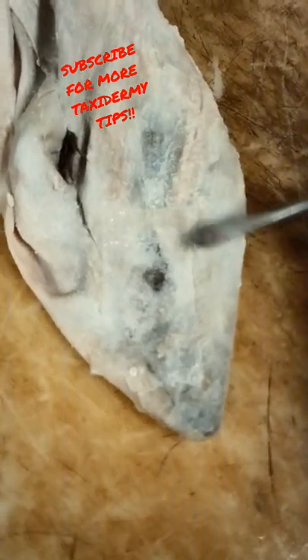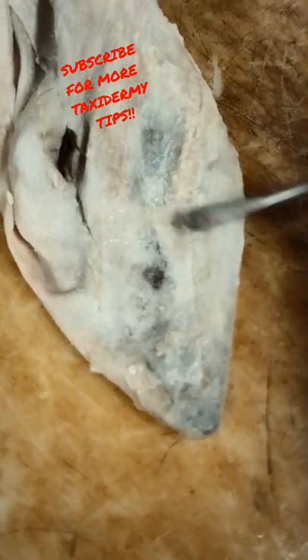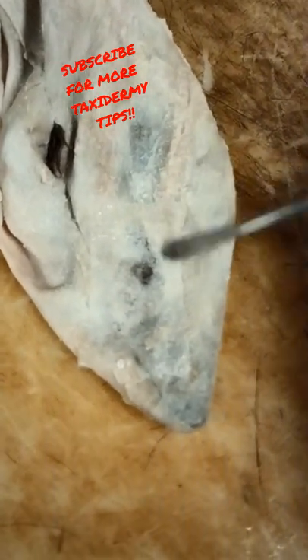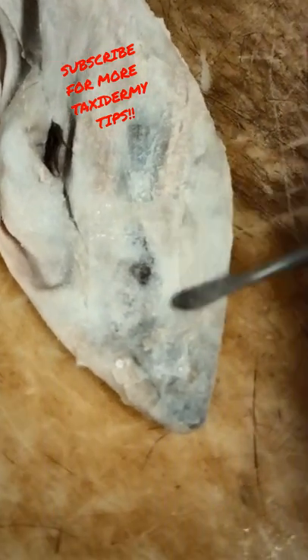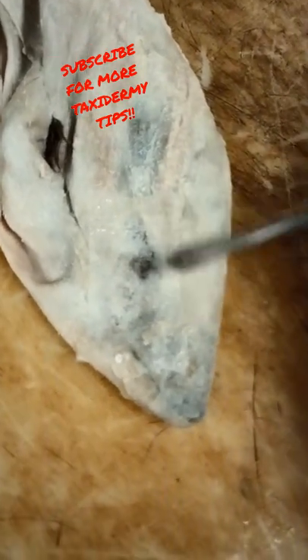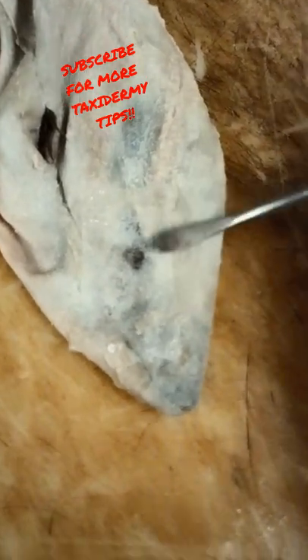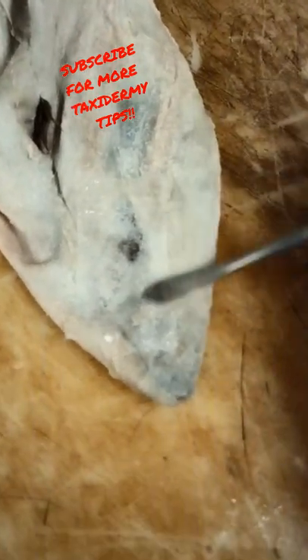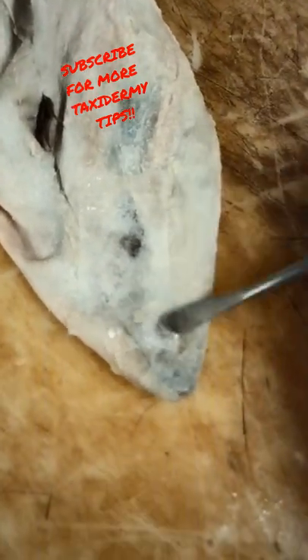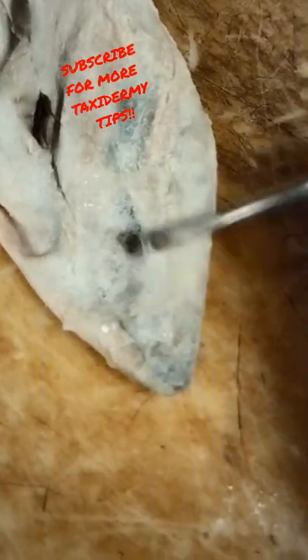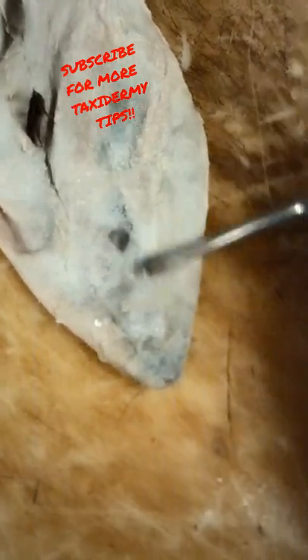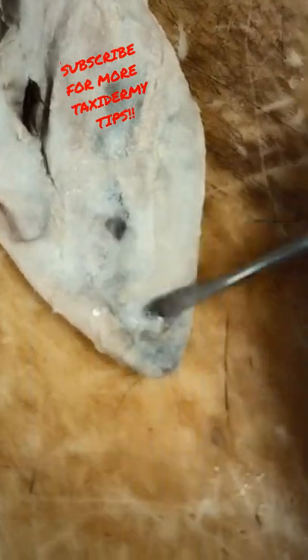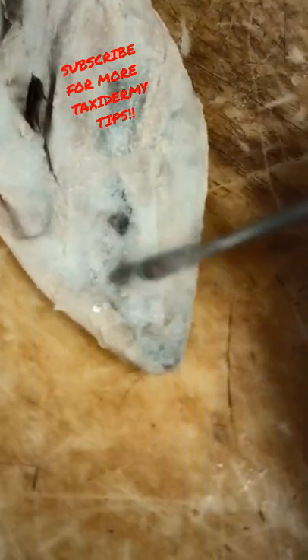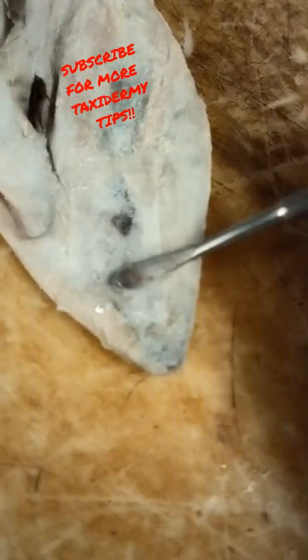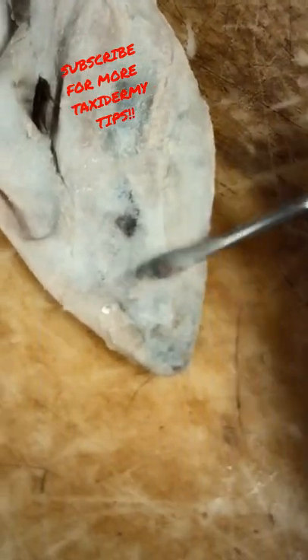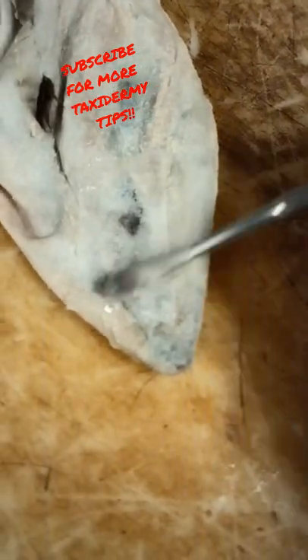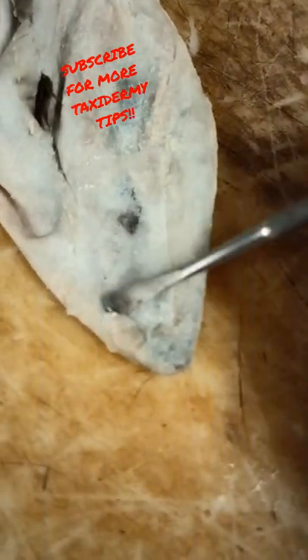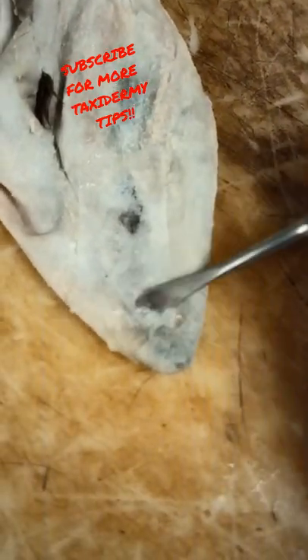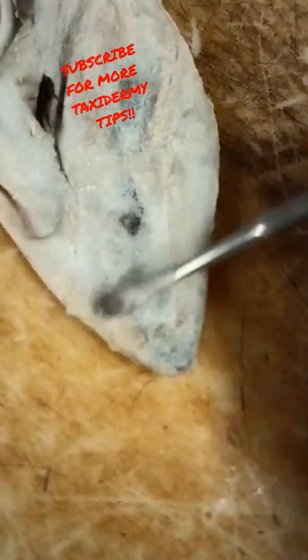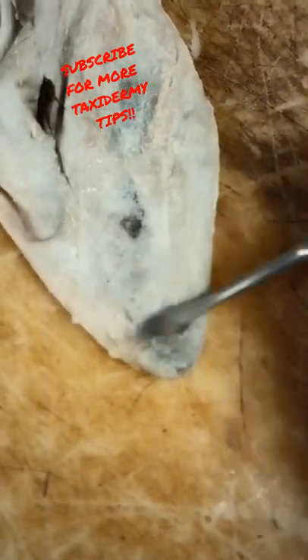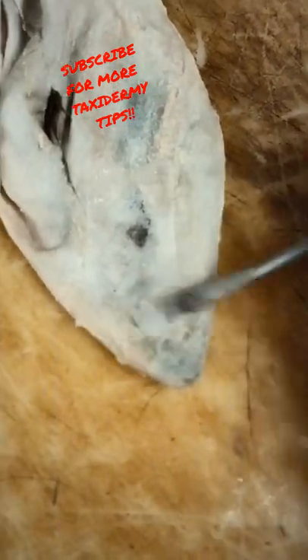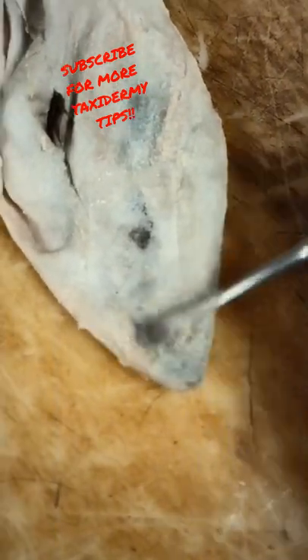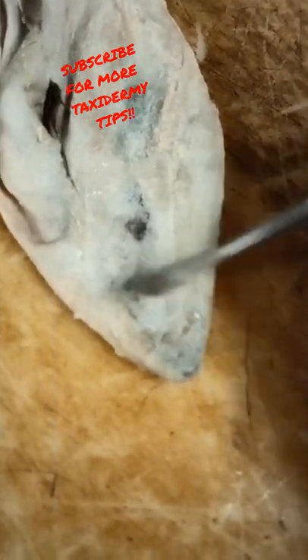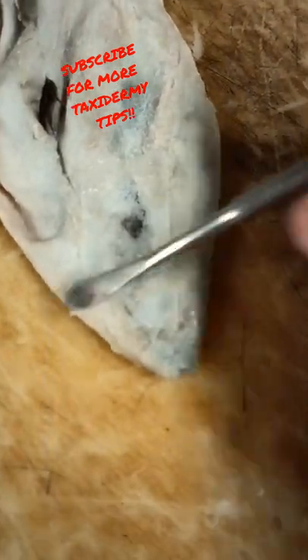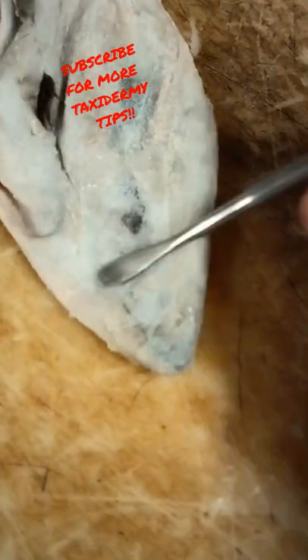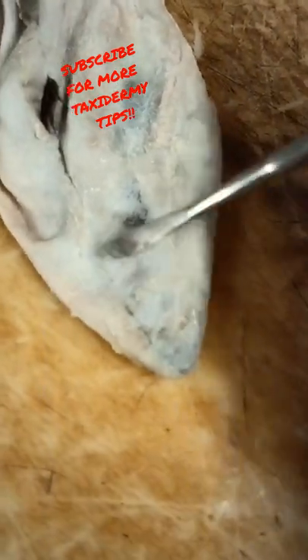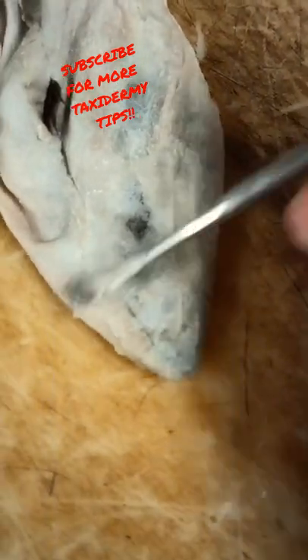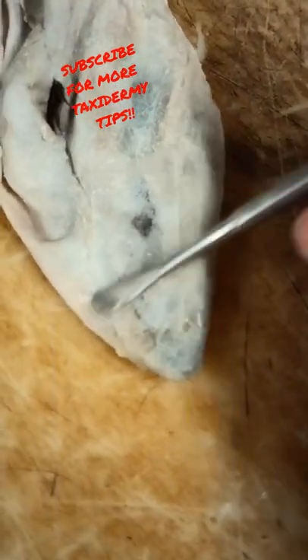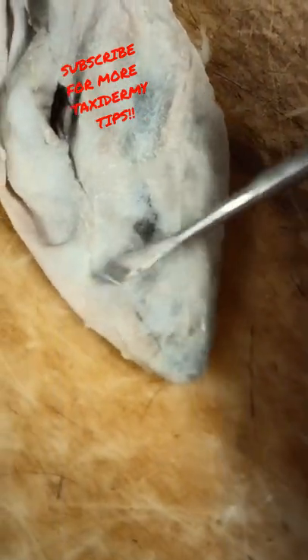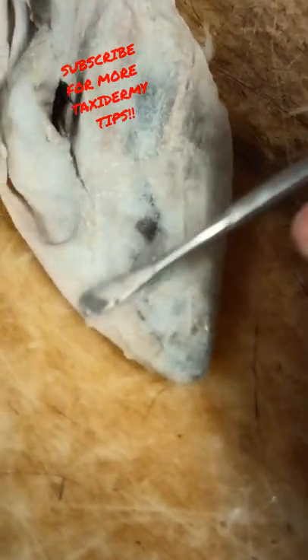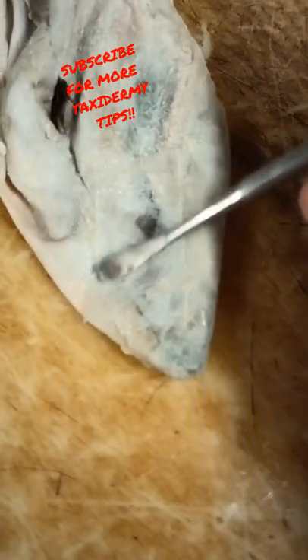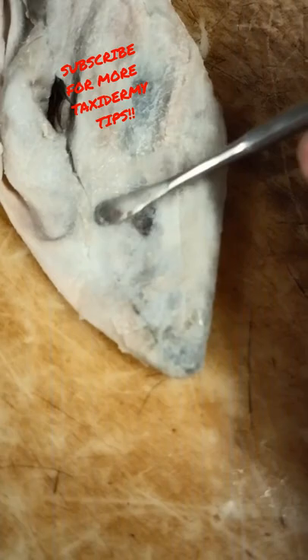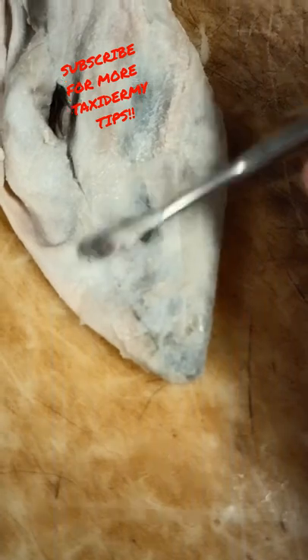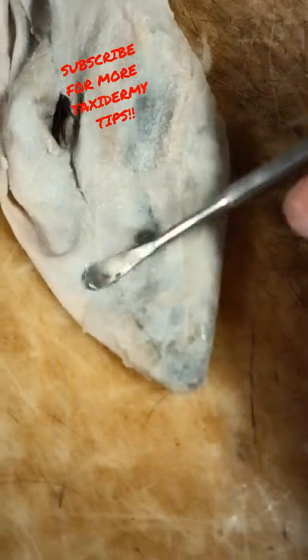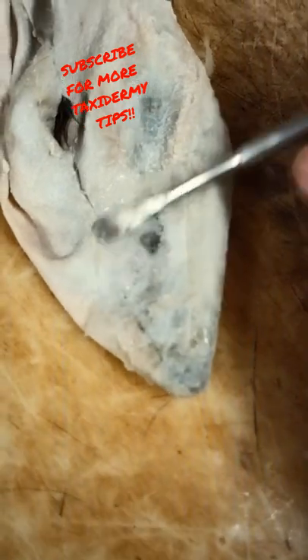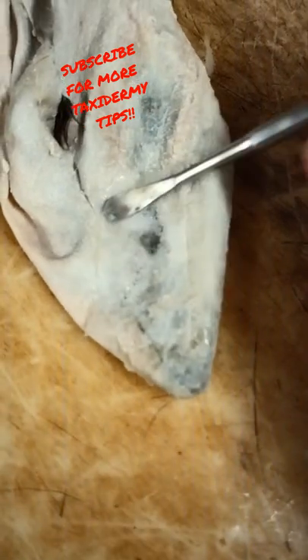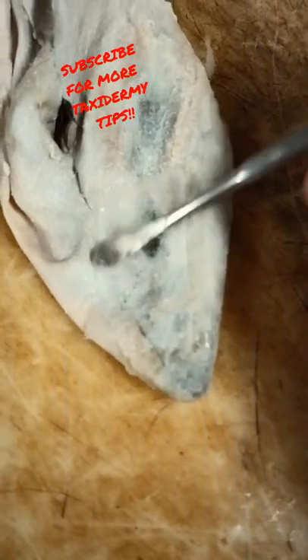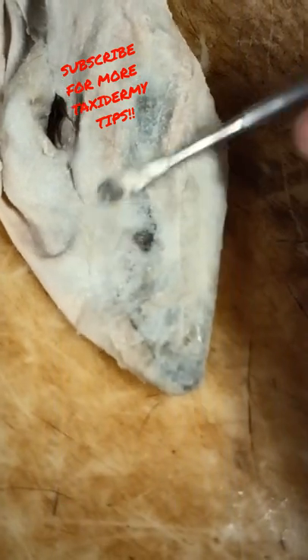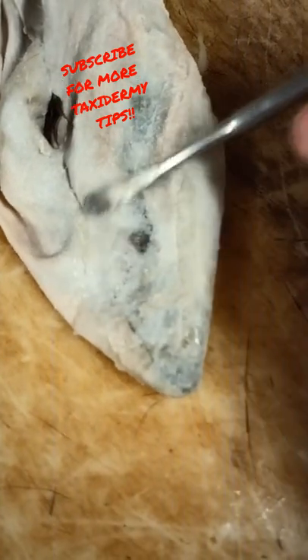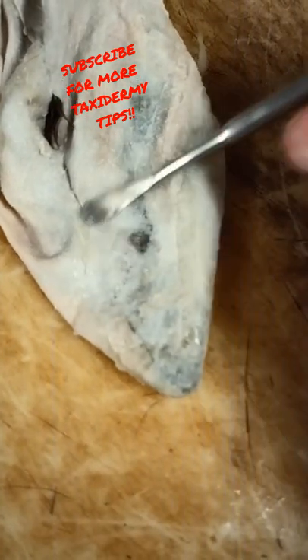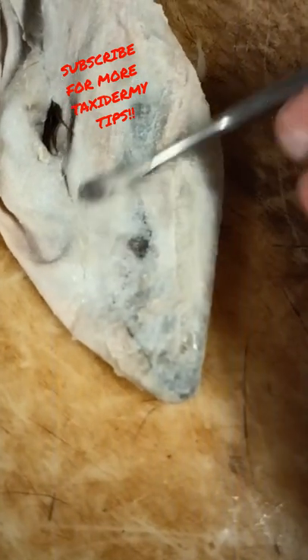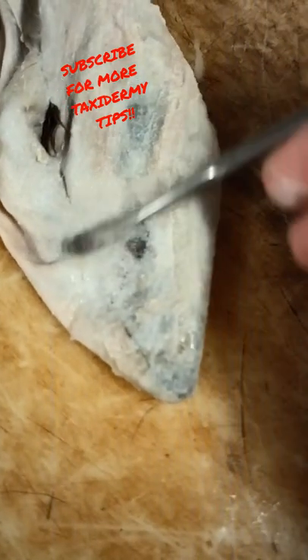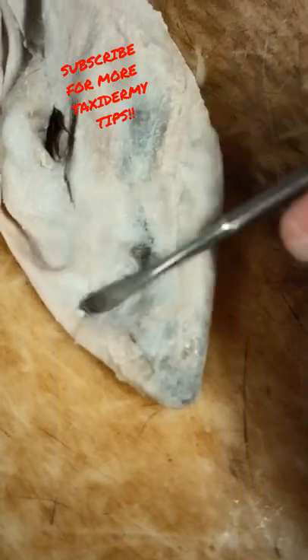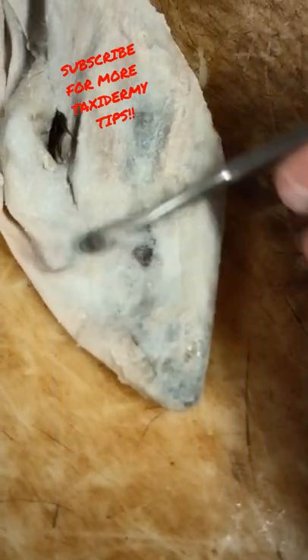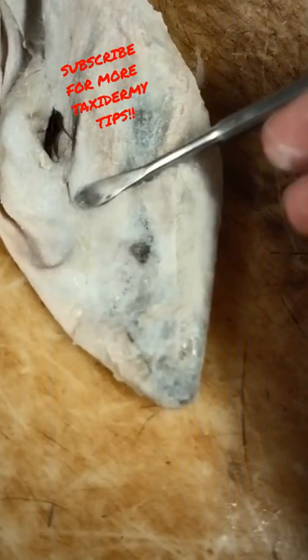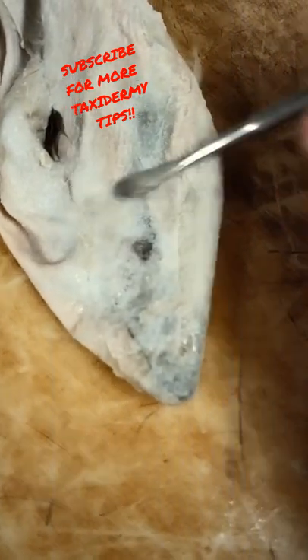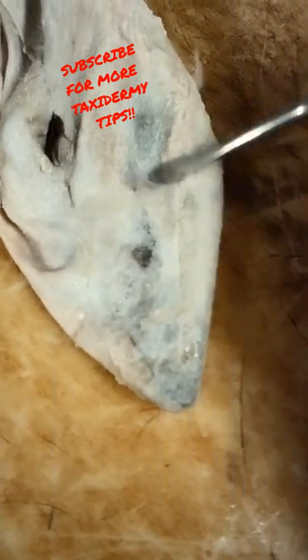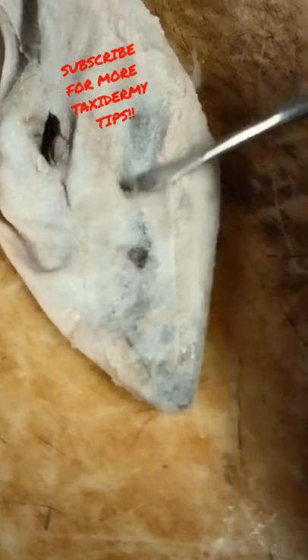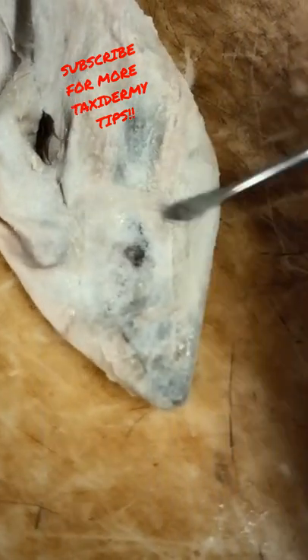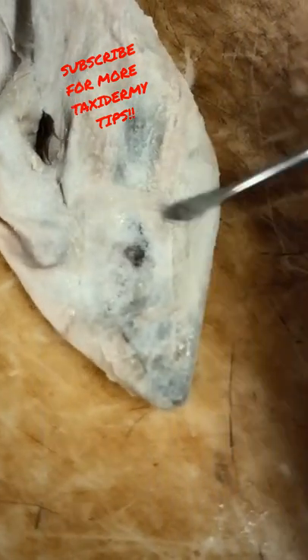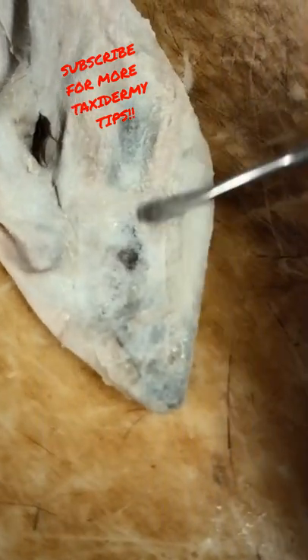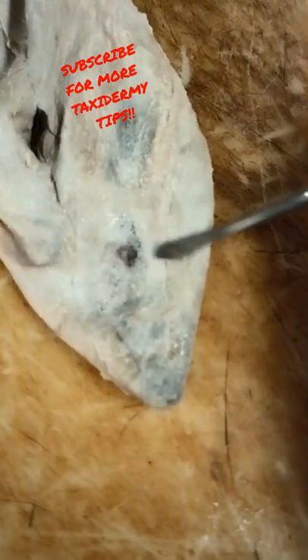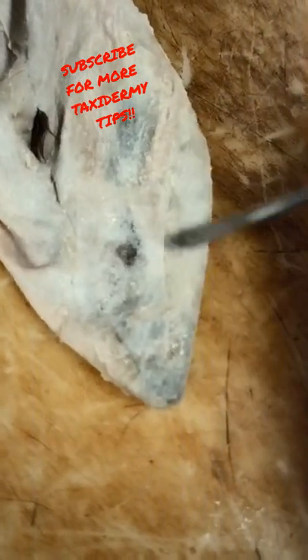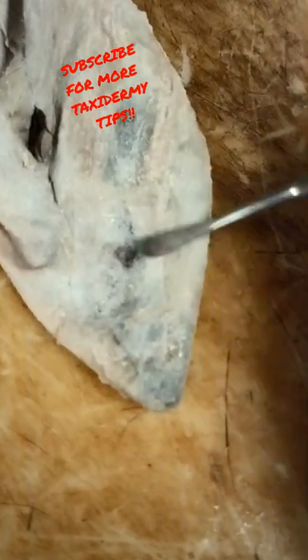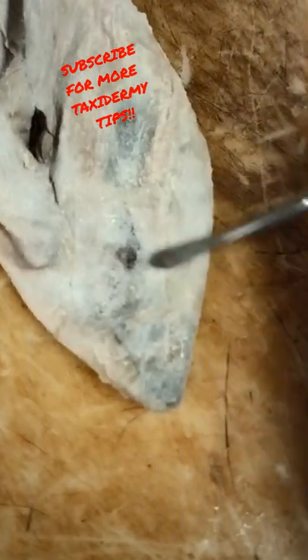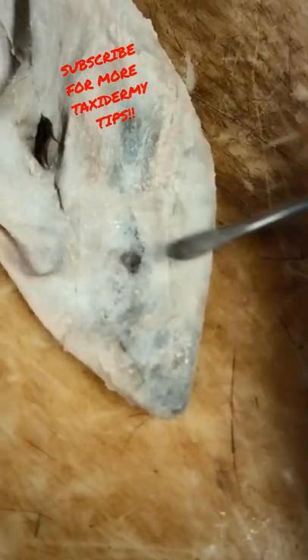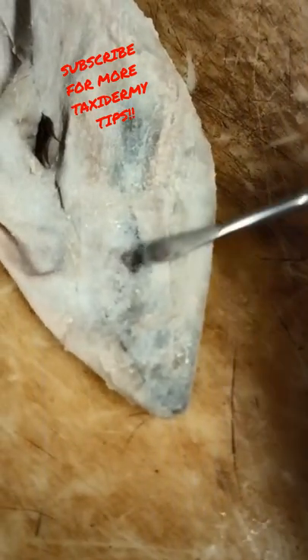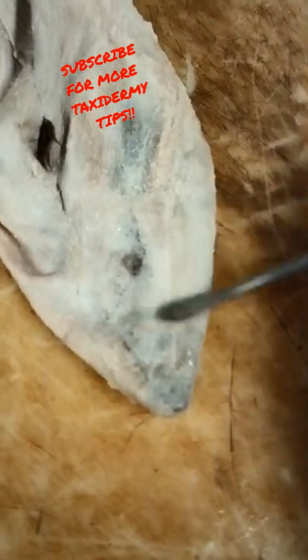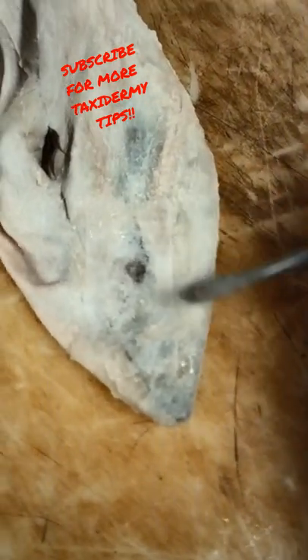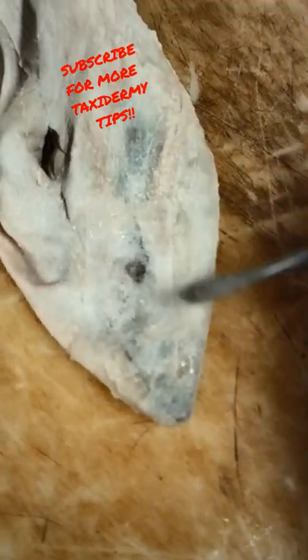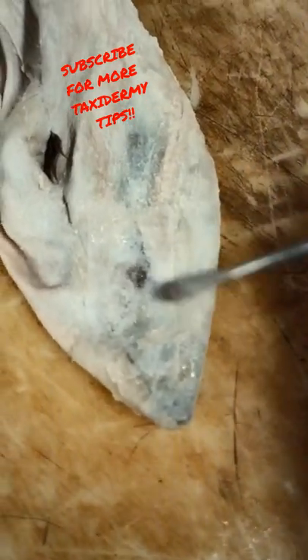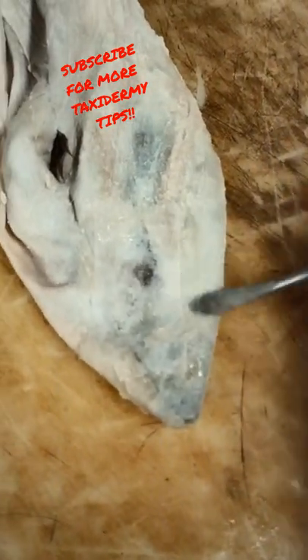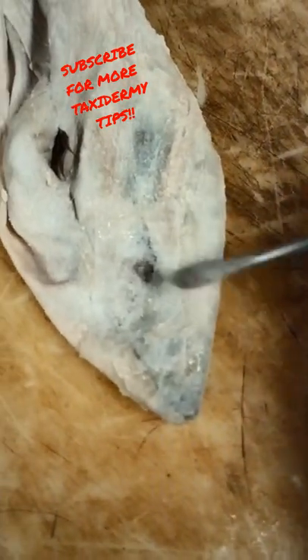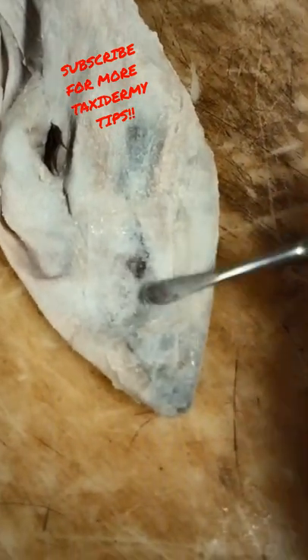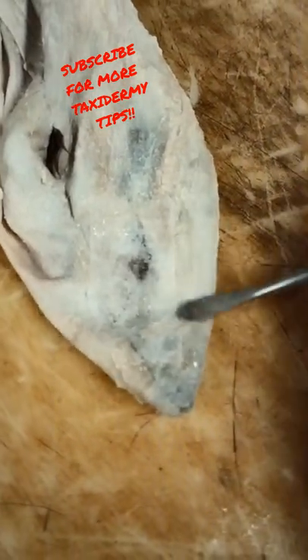If you'll just rub on that dryer sheet, the glue will go through it and stick it to that ear. You won't have any edges to get caught on your ear liner.